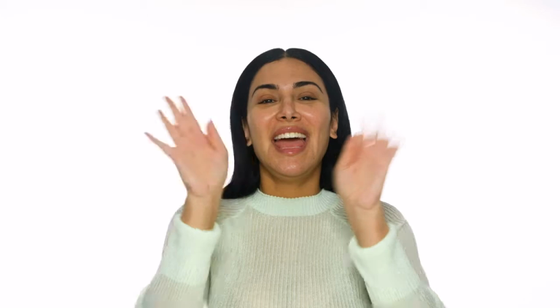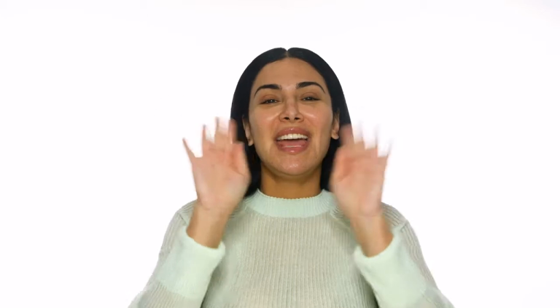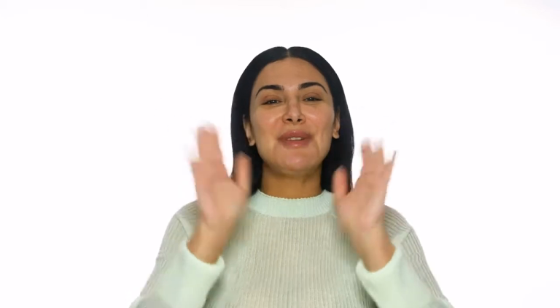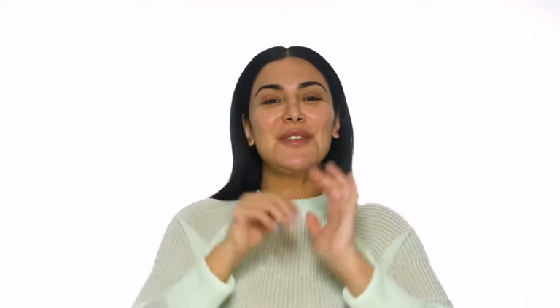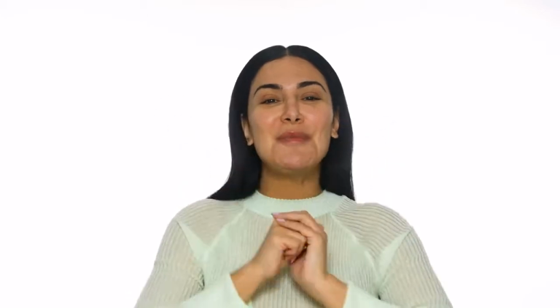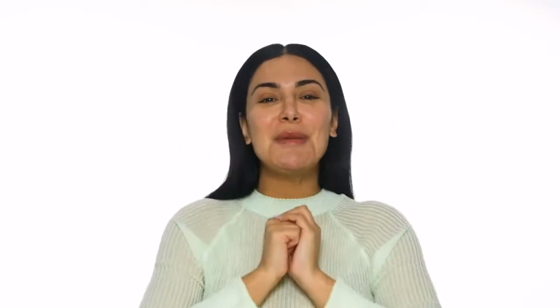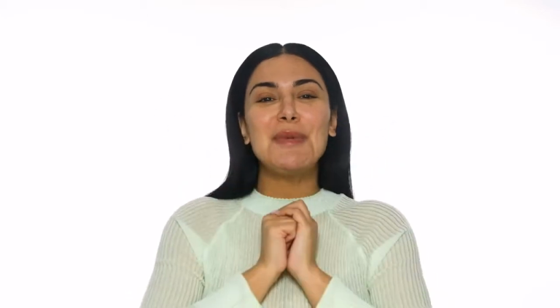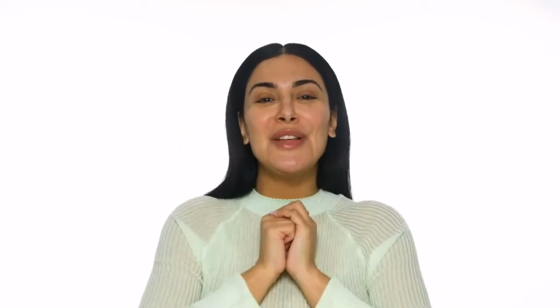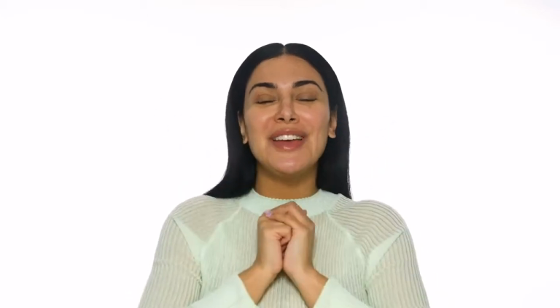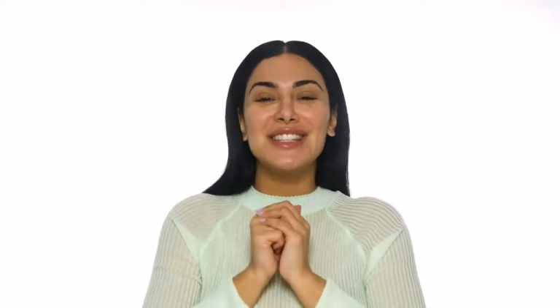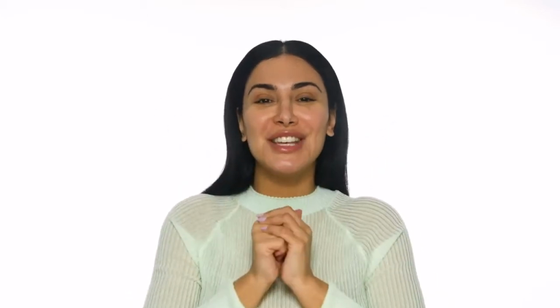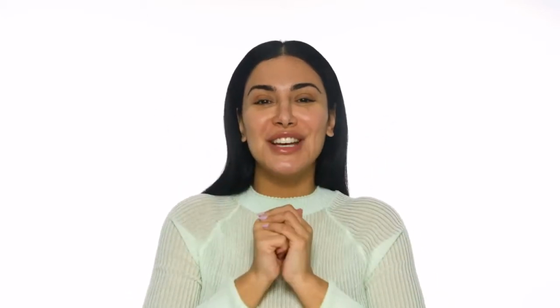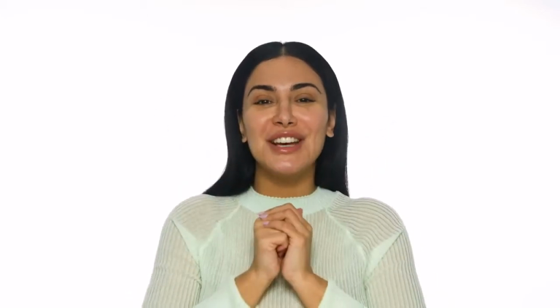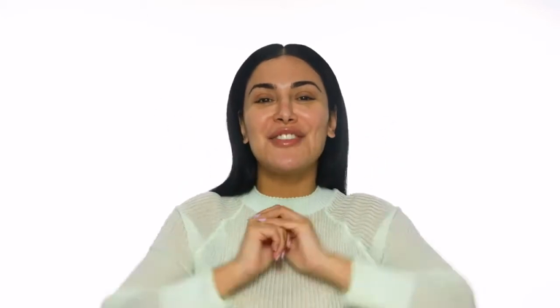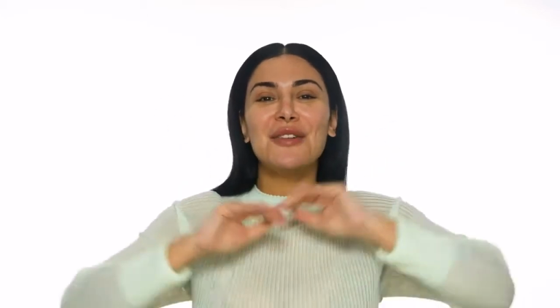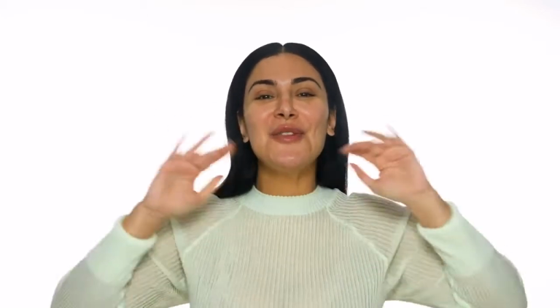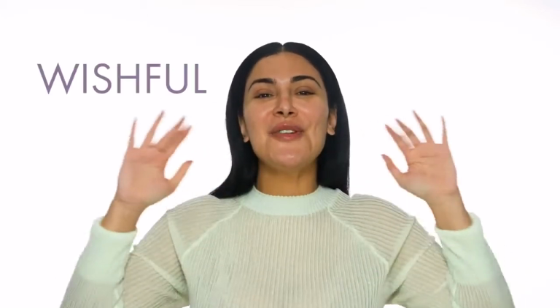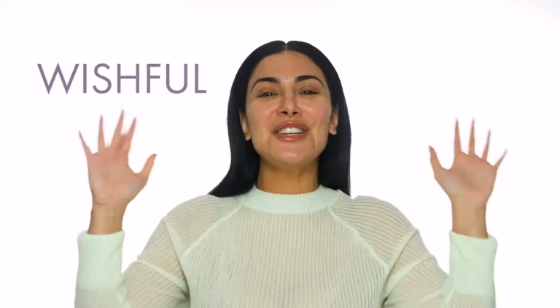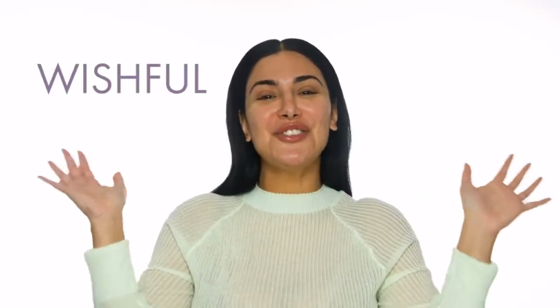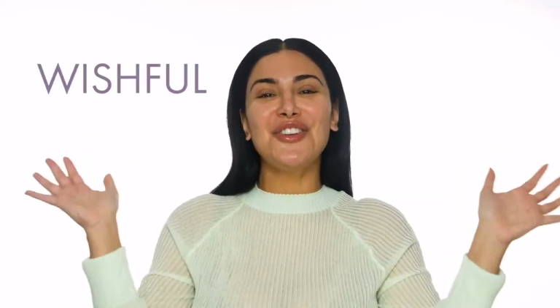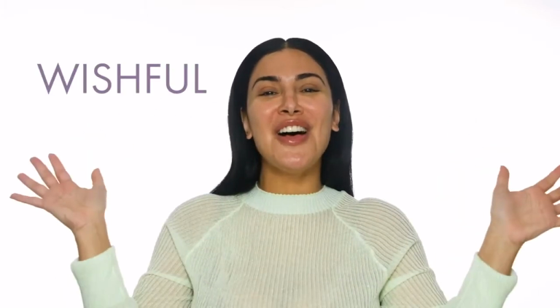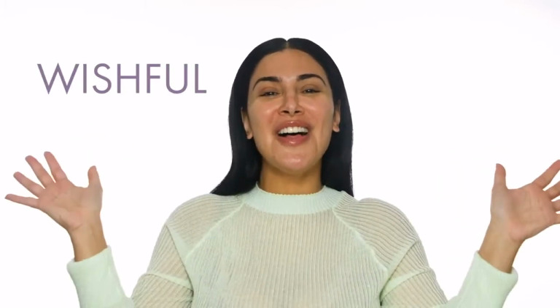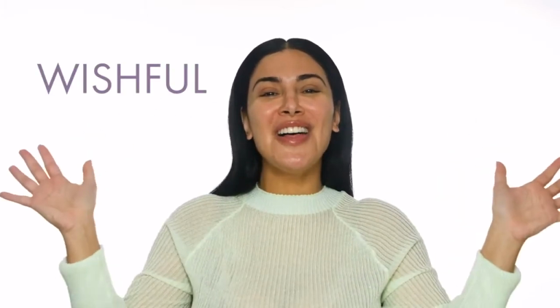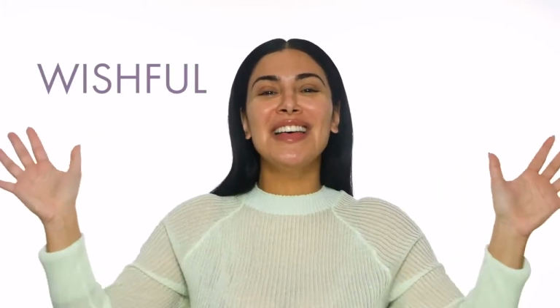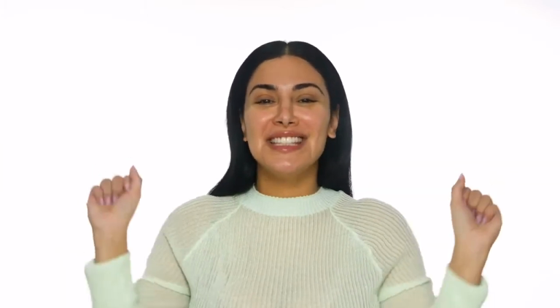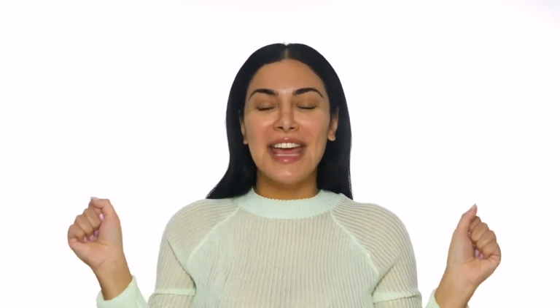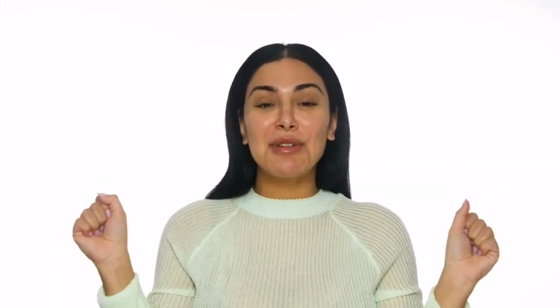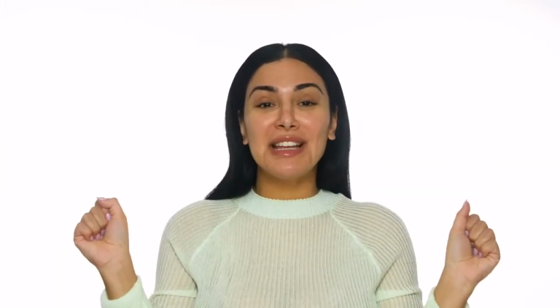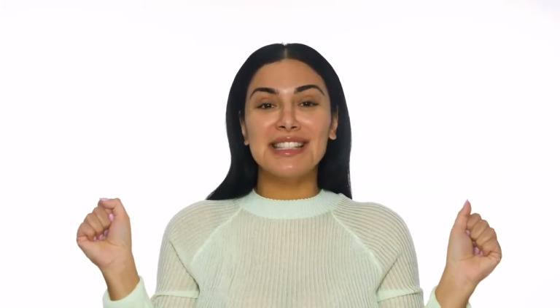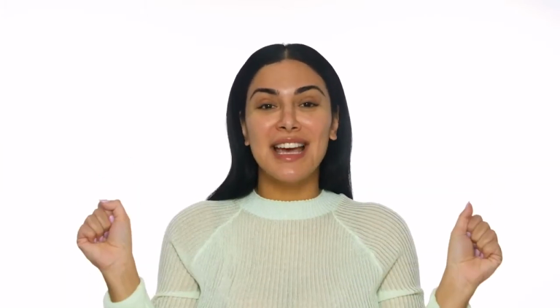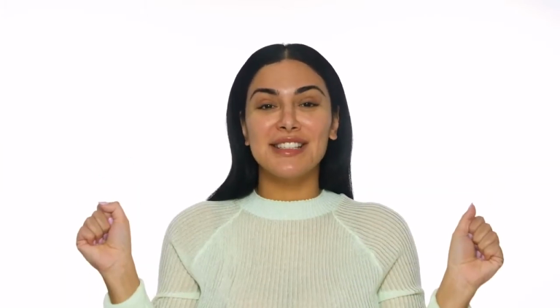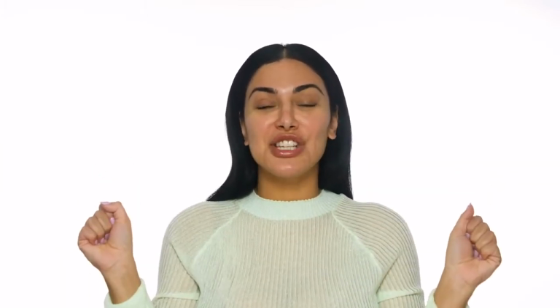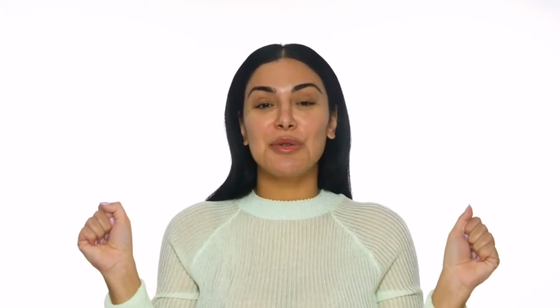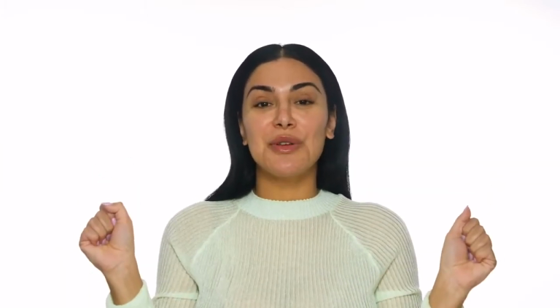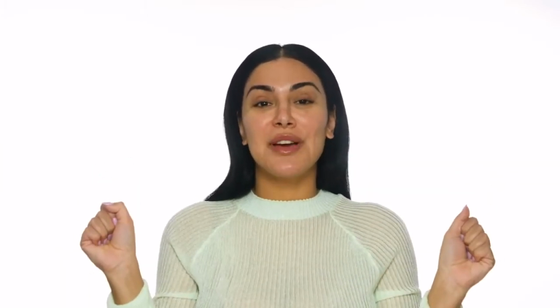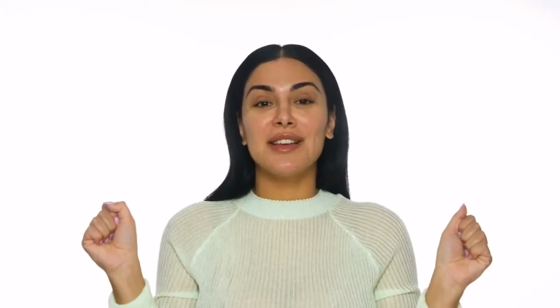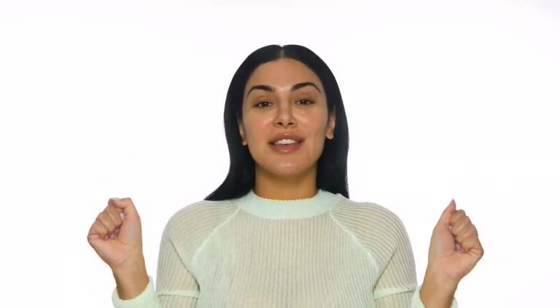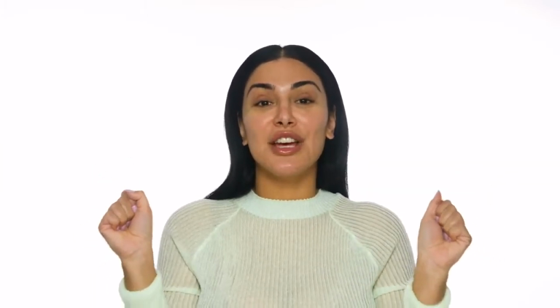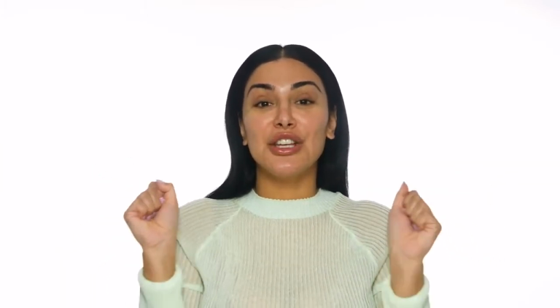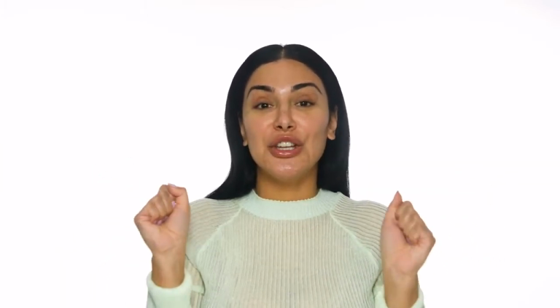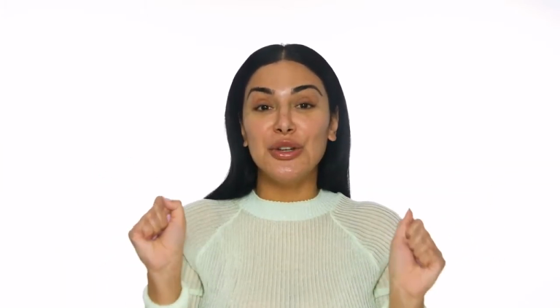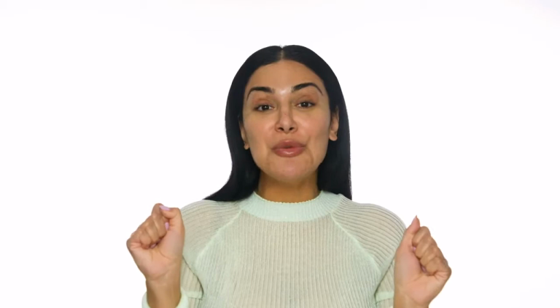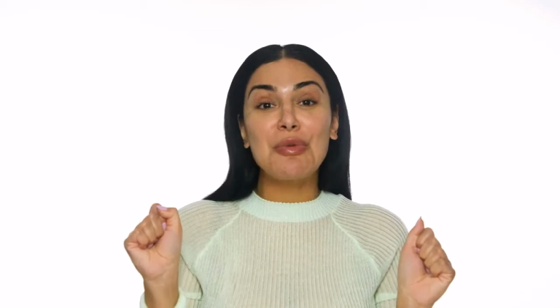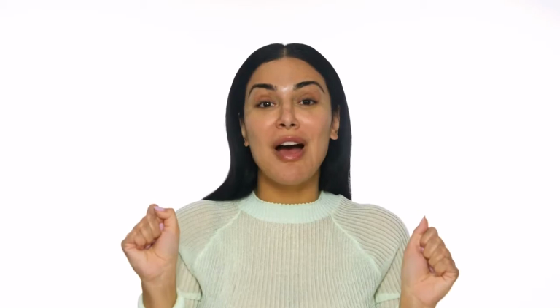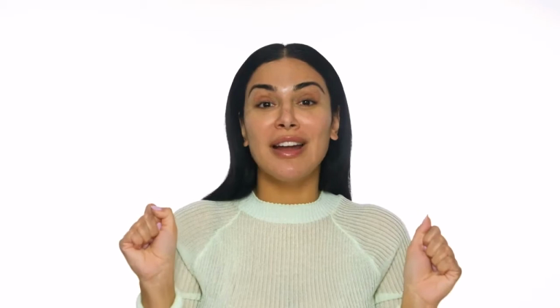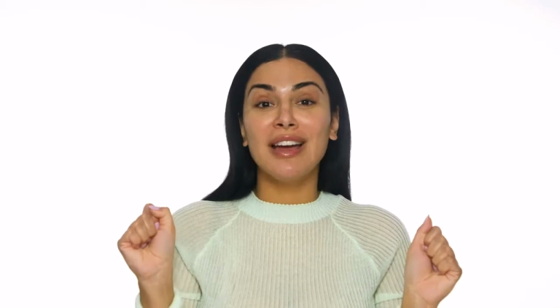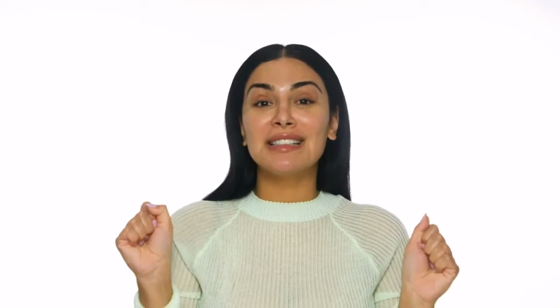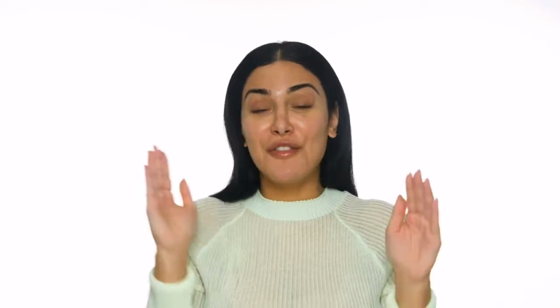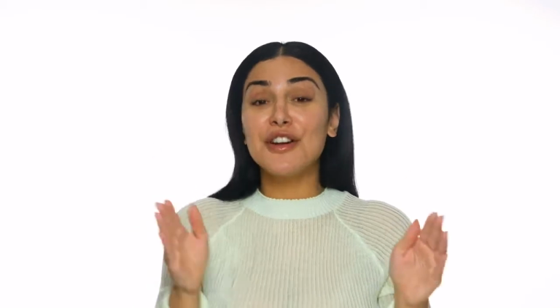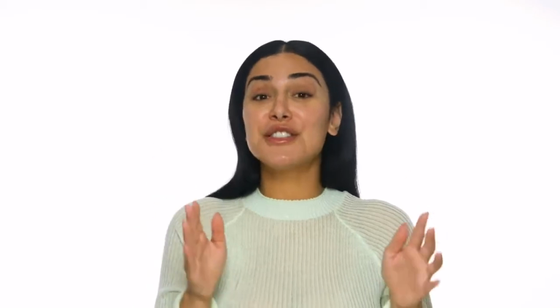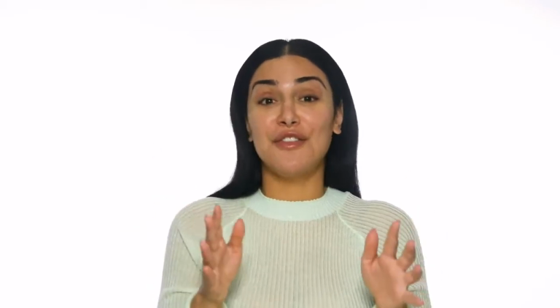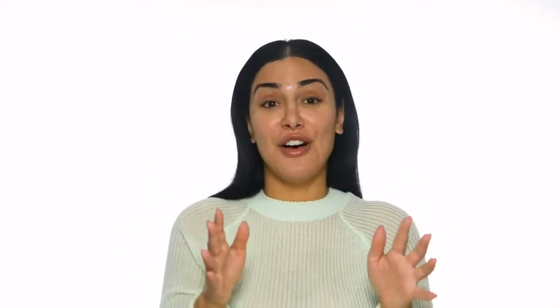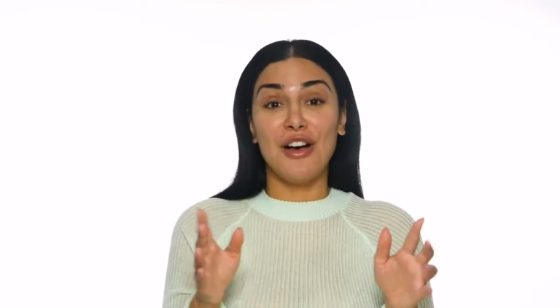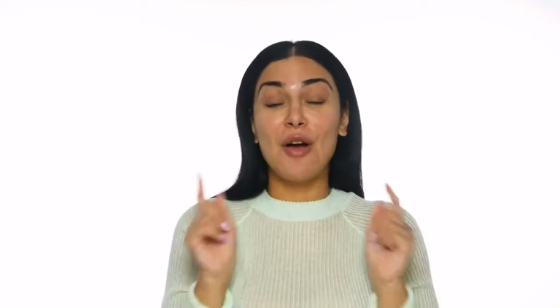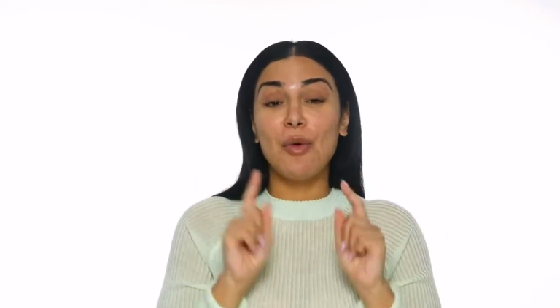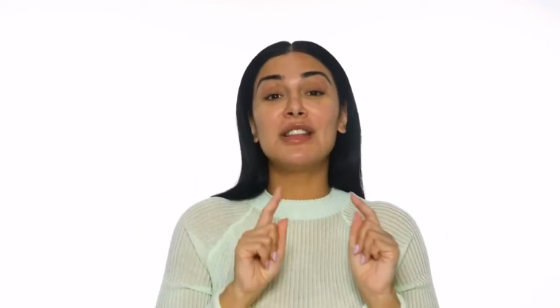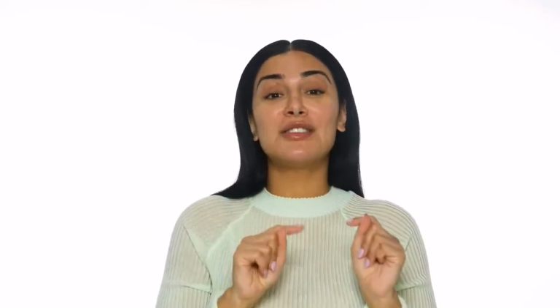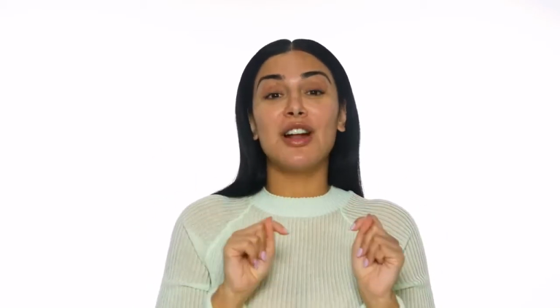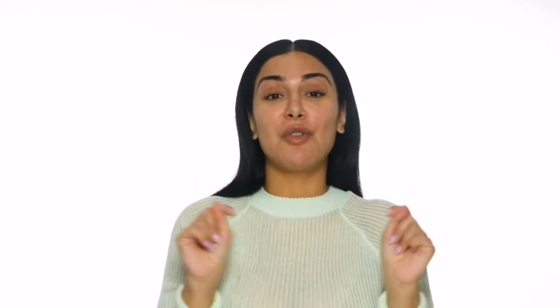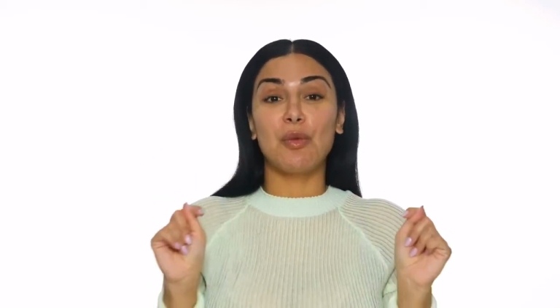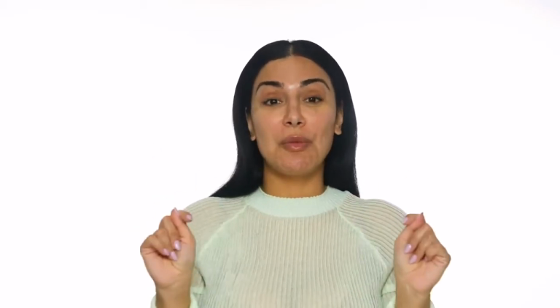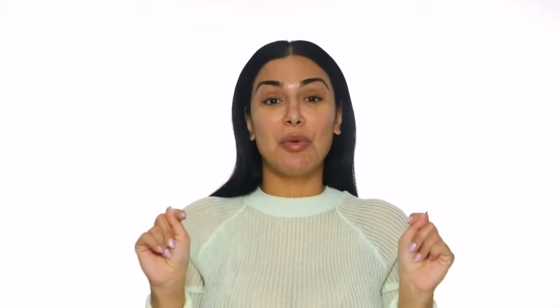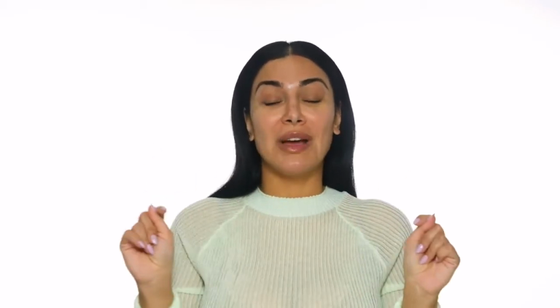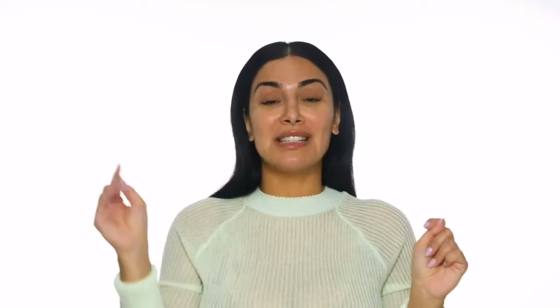Hey beautiful people, it's Huda from Wishful. Today I'm really excited to share with you guys a new product. First of all, I wanna start off with one point.